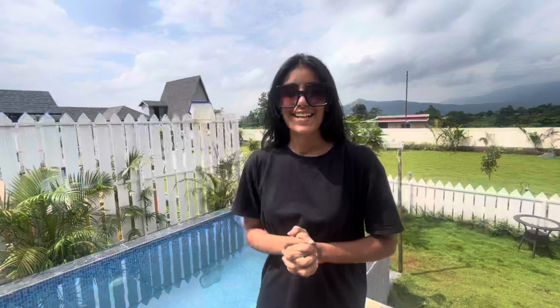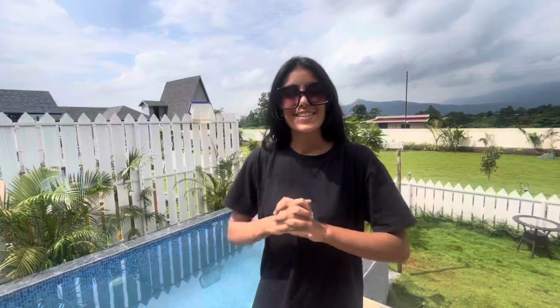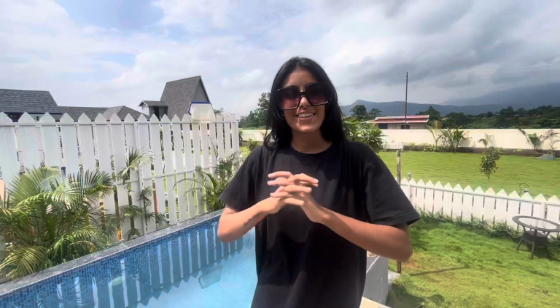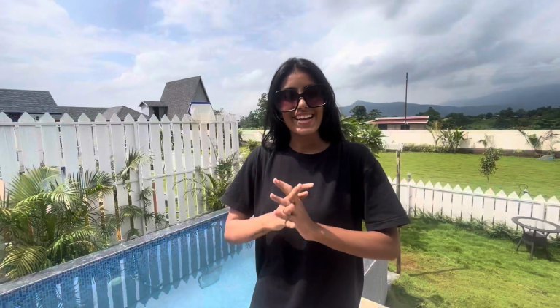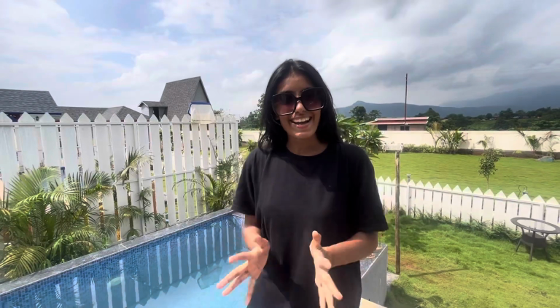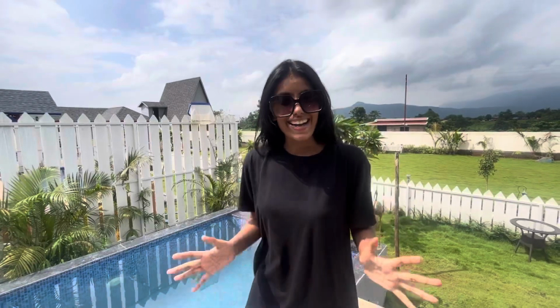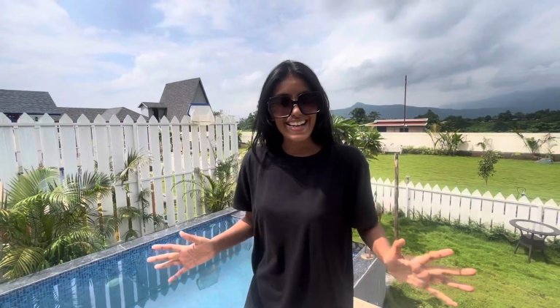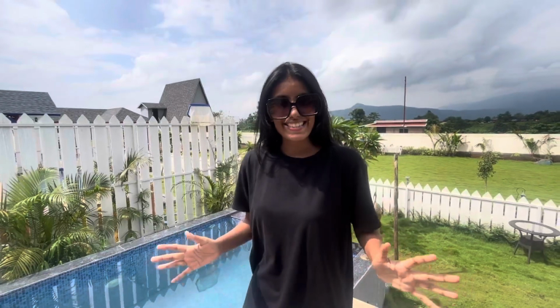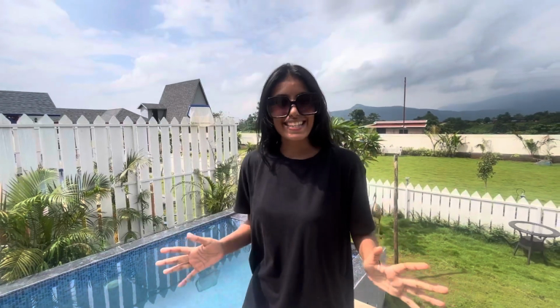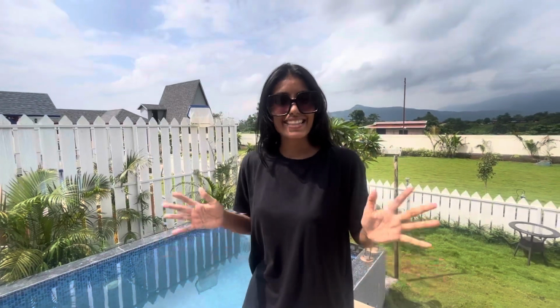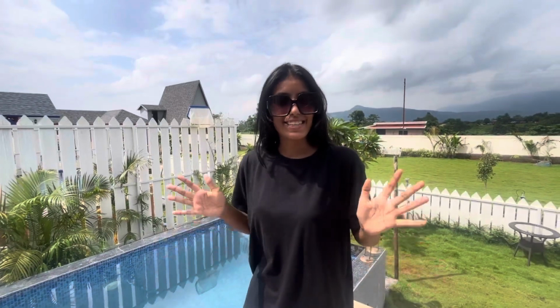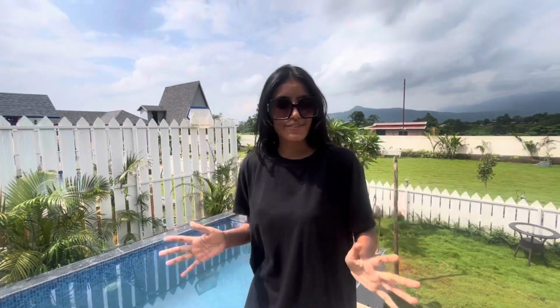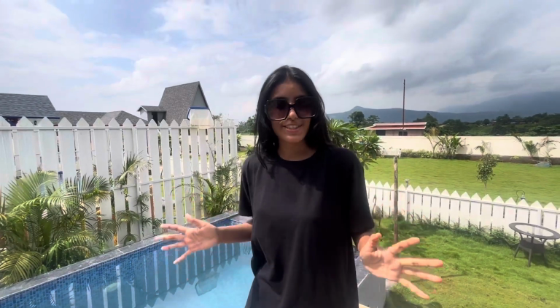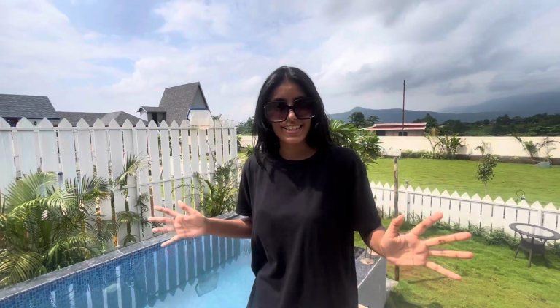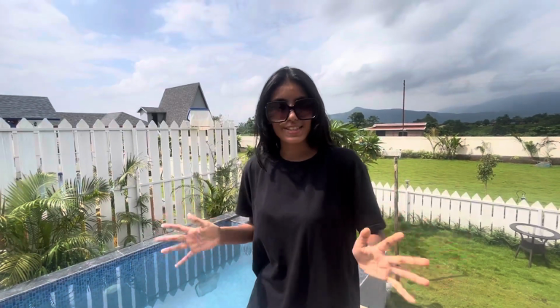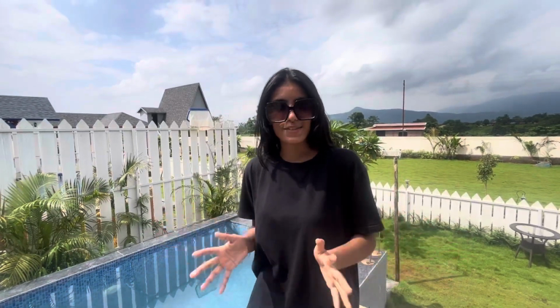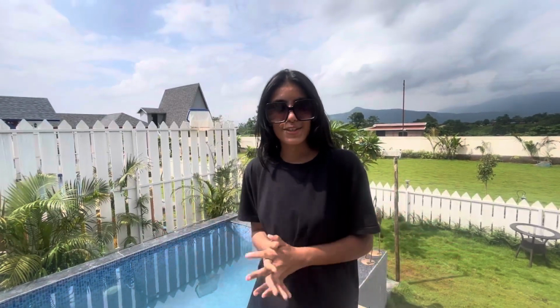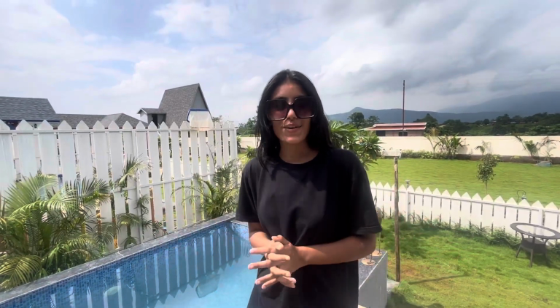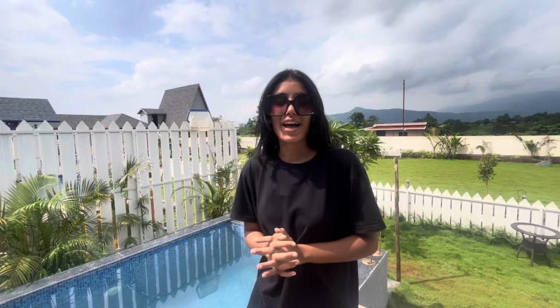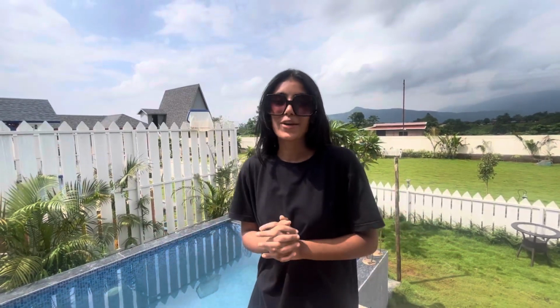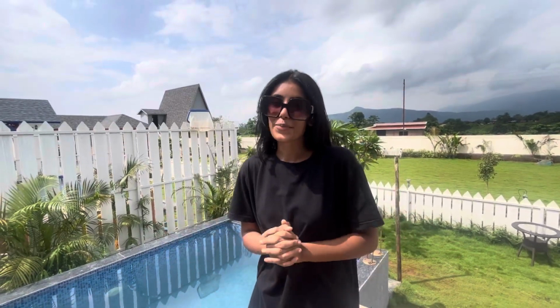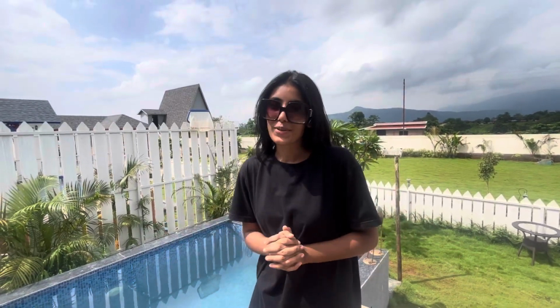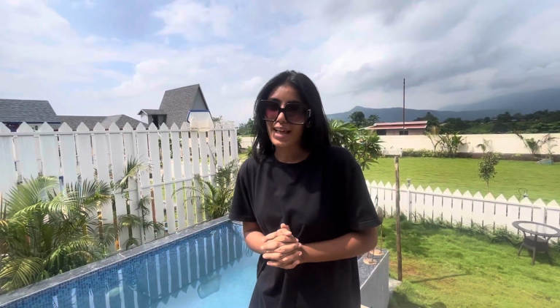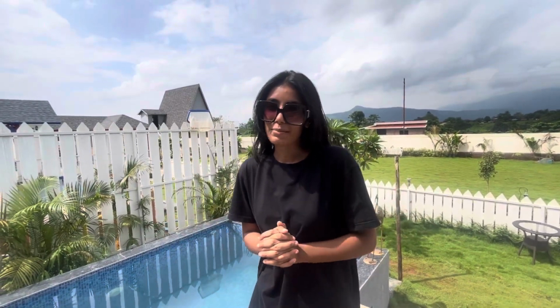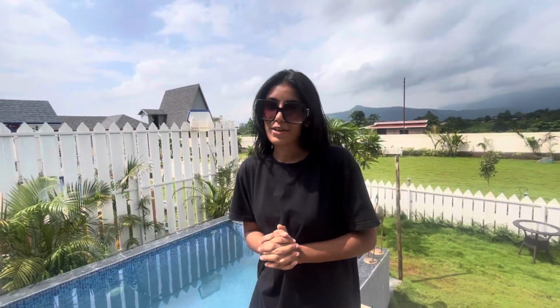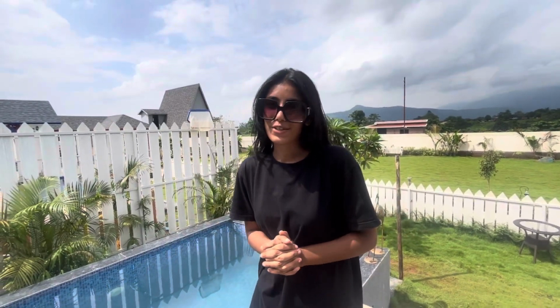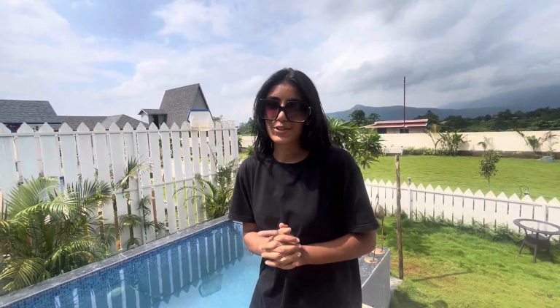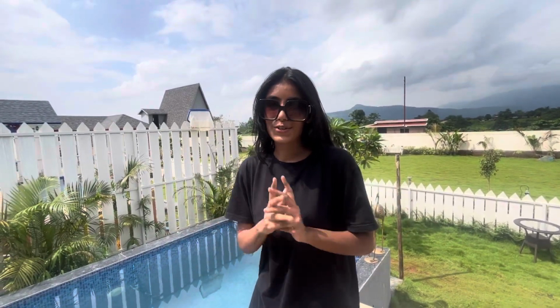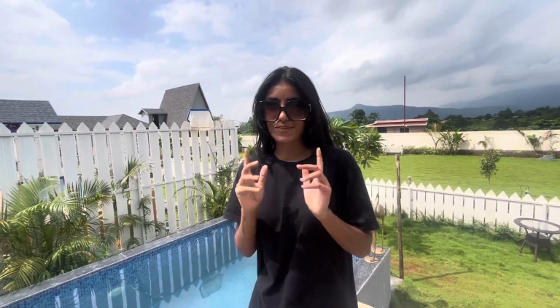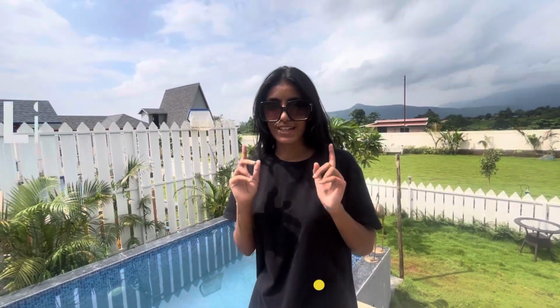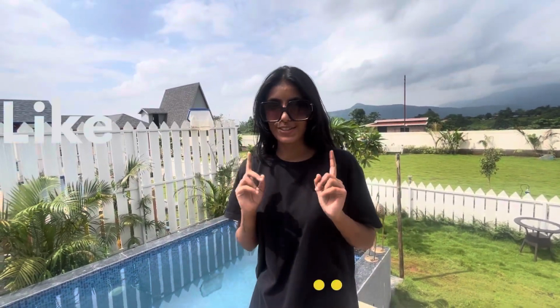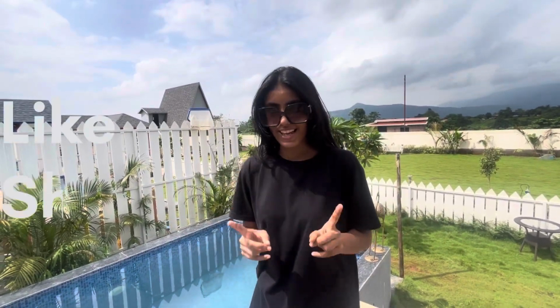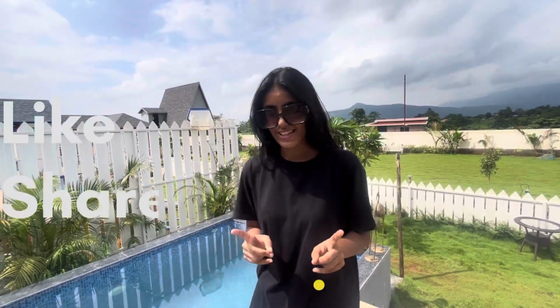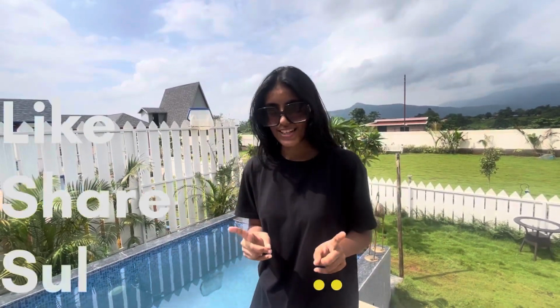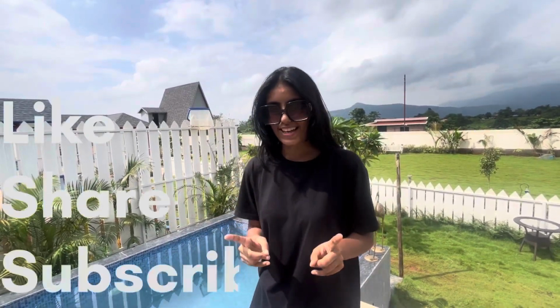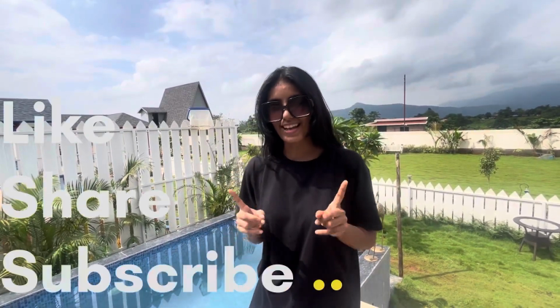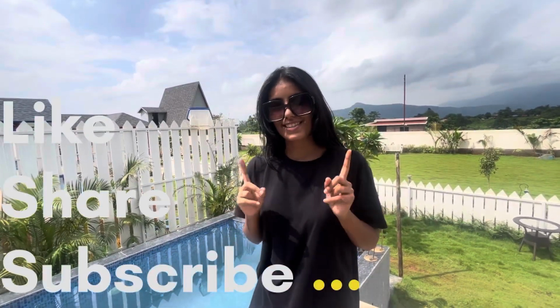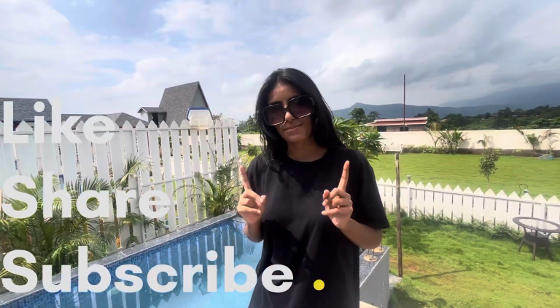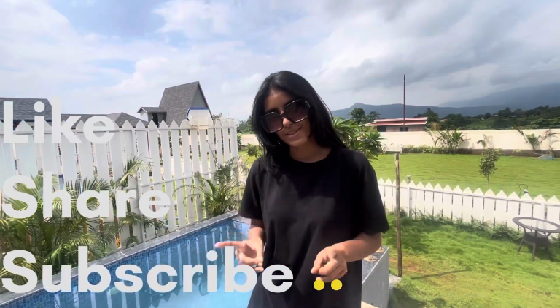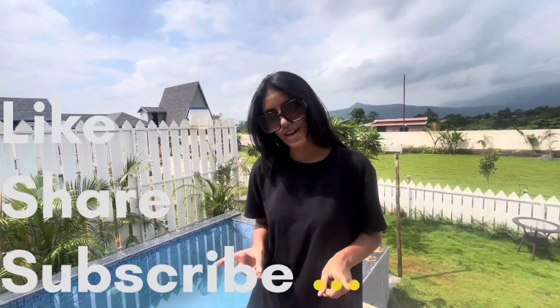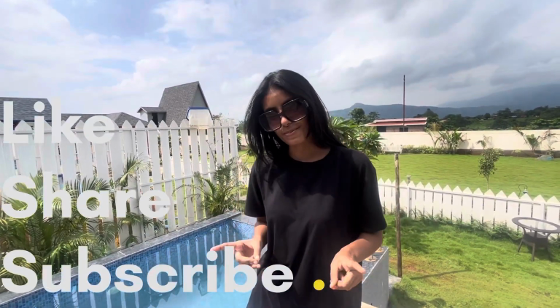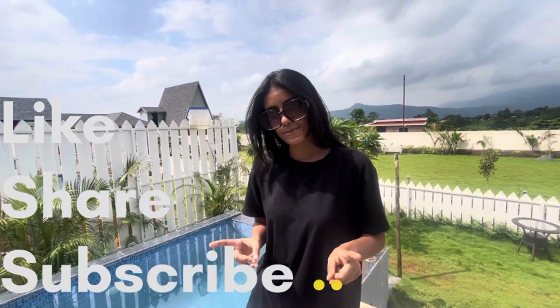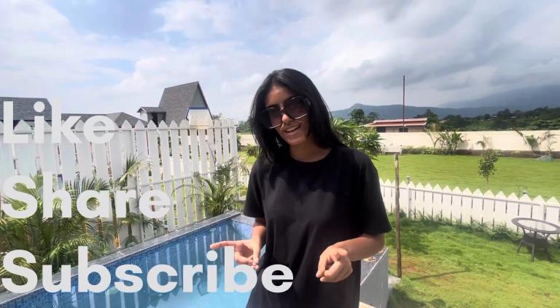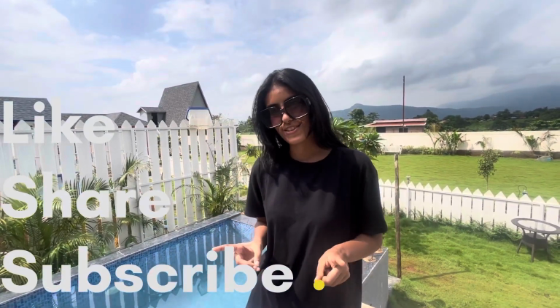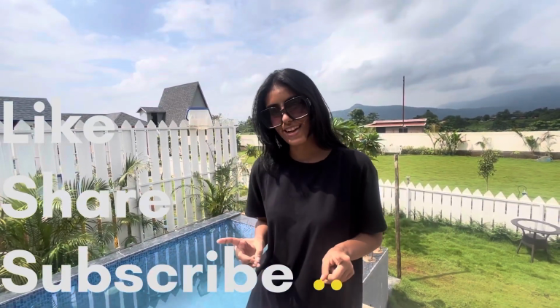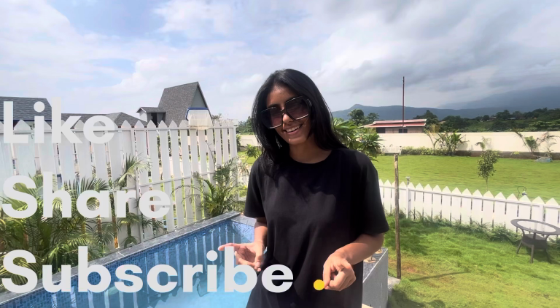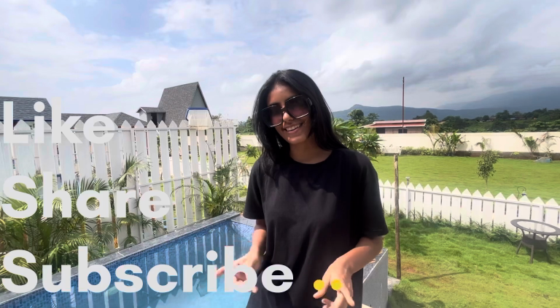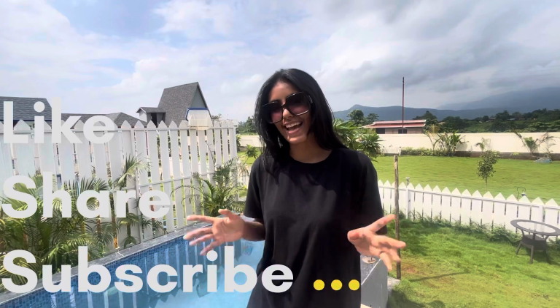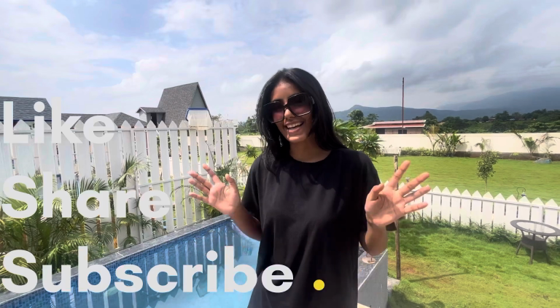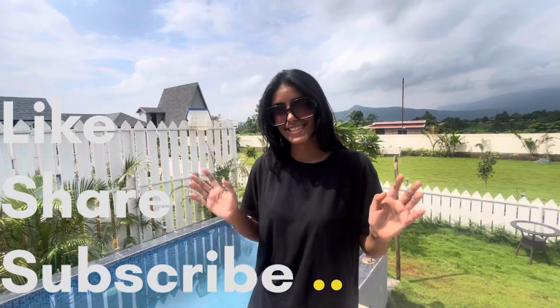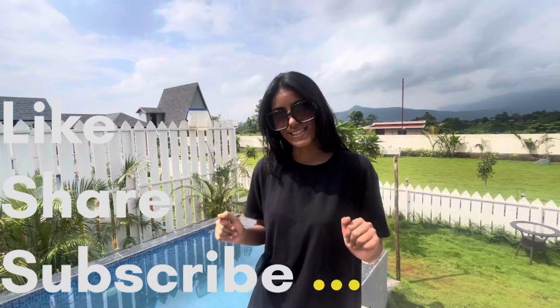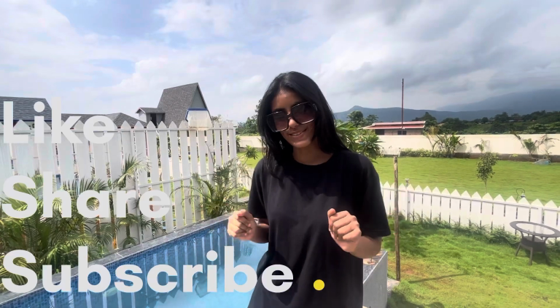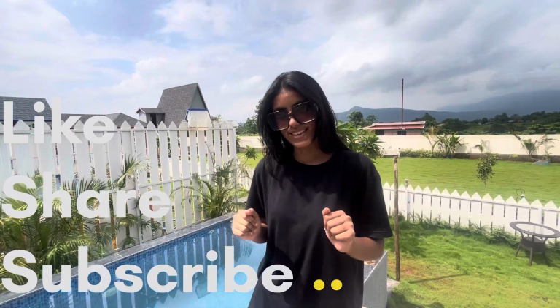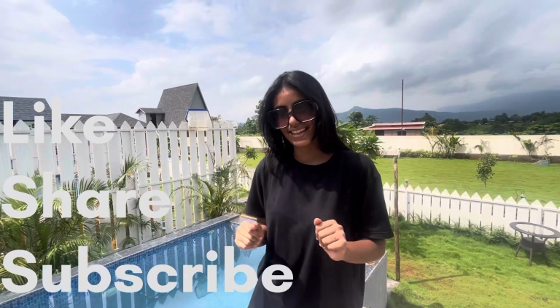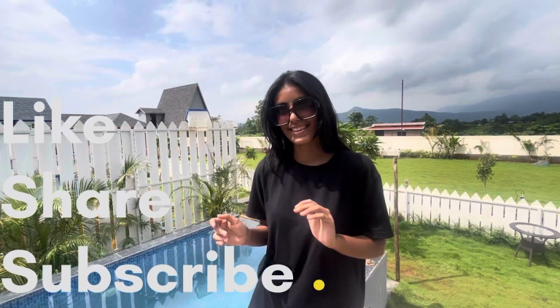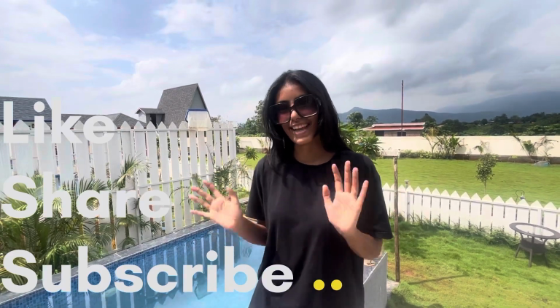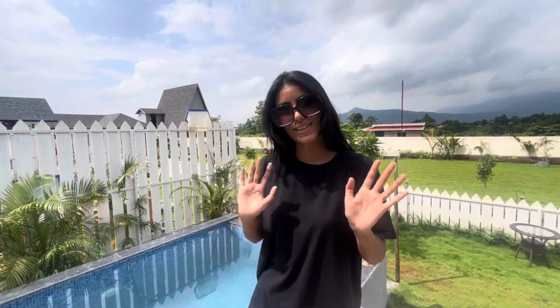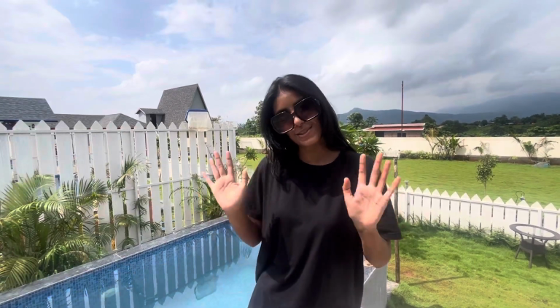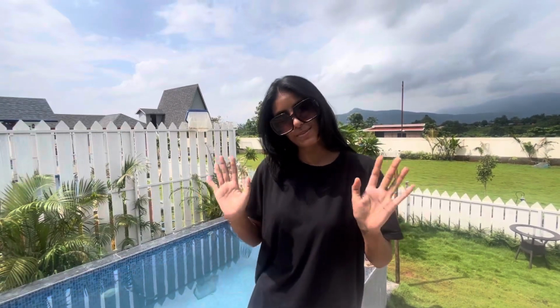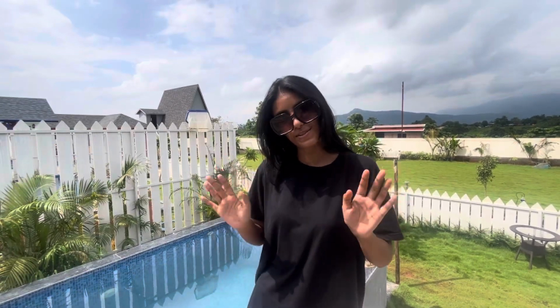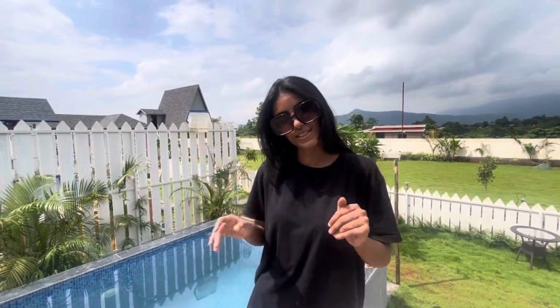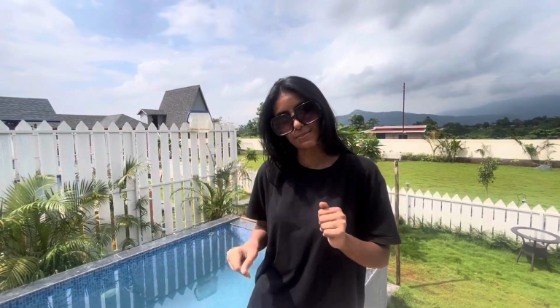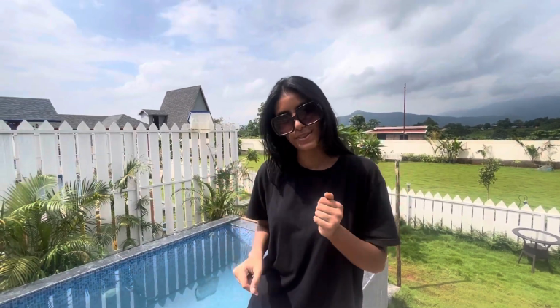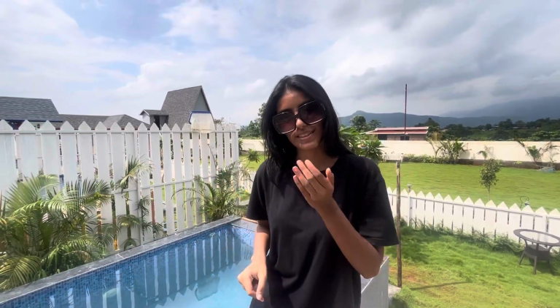So yeah guys, that's it for today's video. I hope you liked my video. Don't forget to like, share and subscribe to my channel. See you again, and thank you so much for supporting!